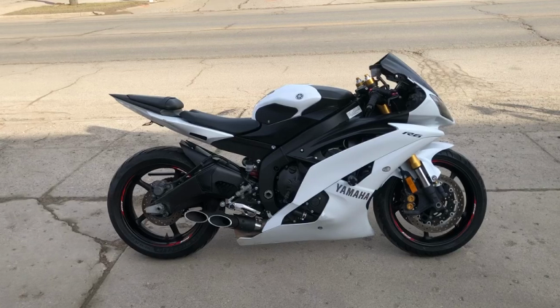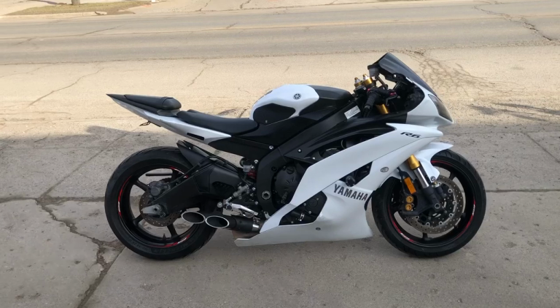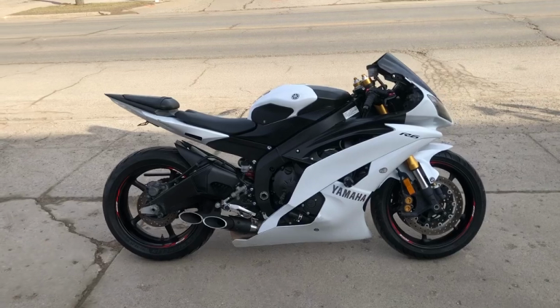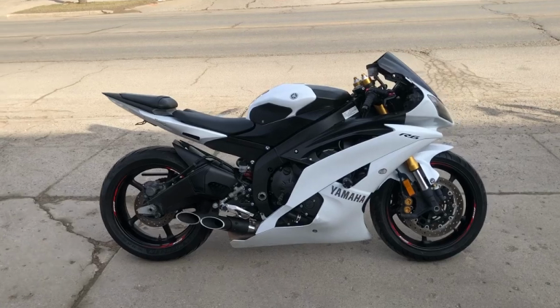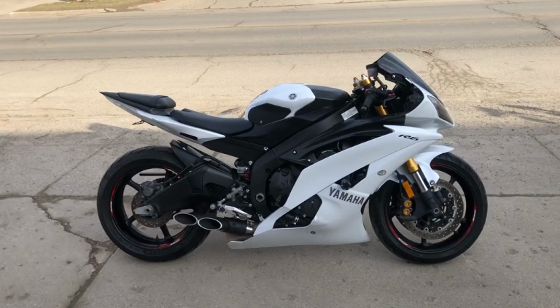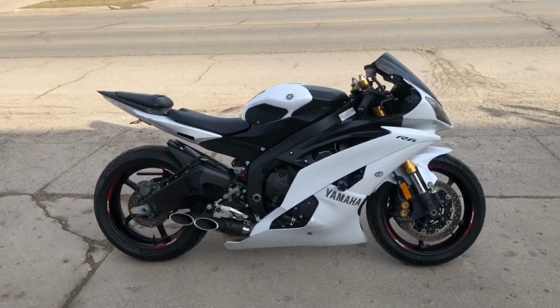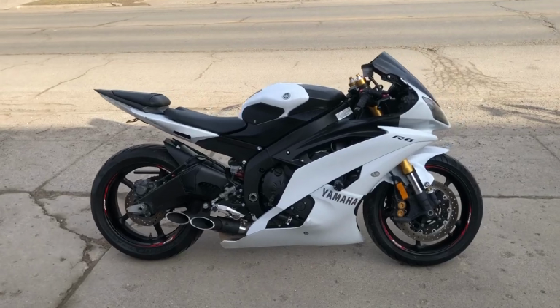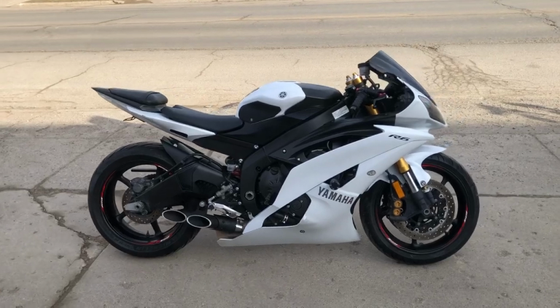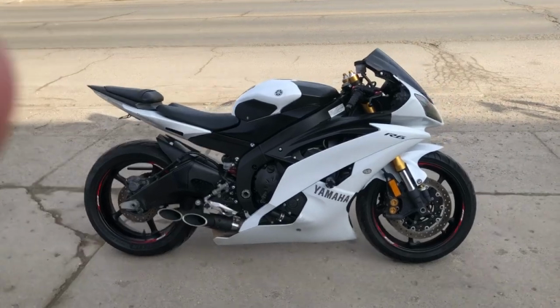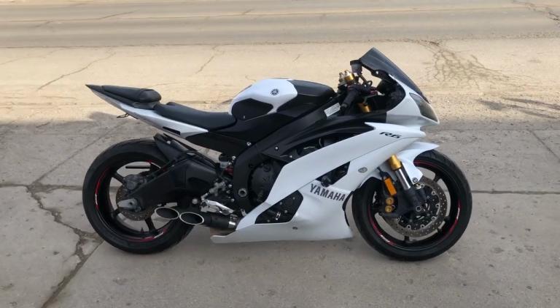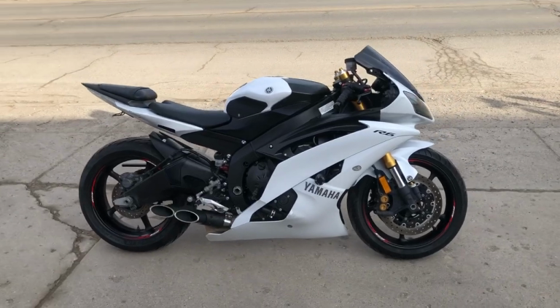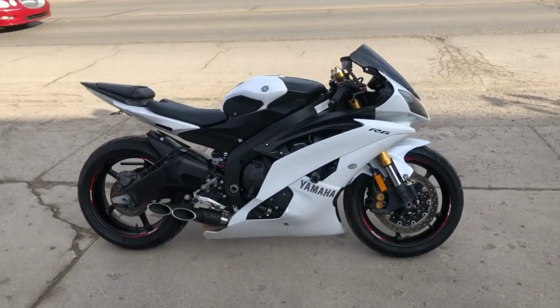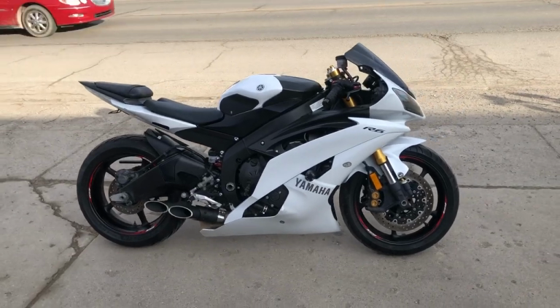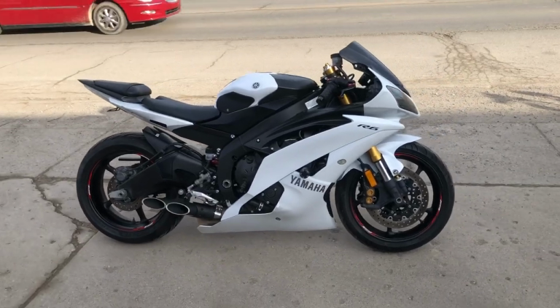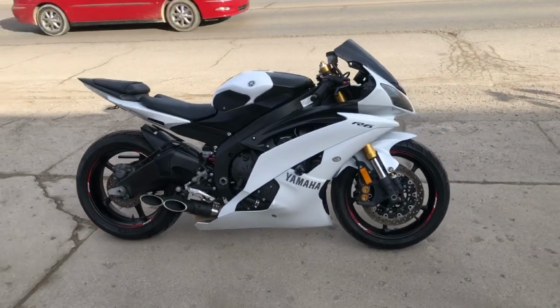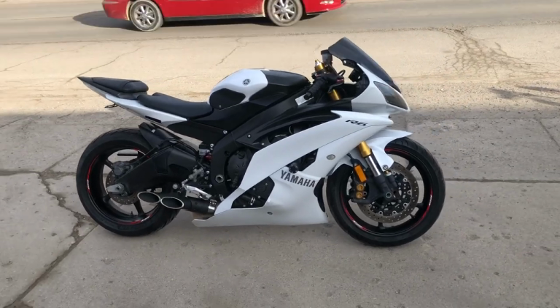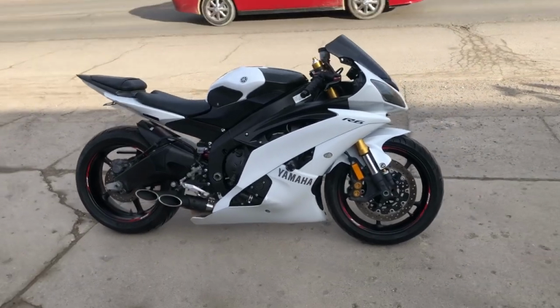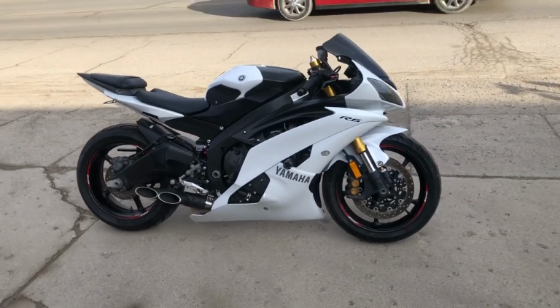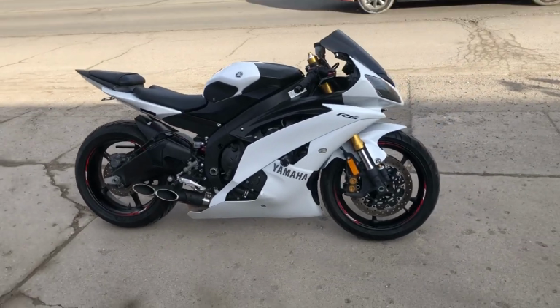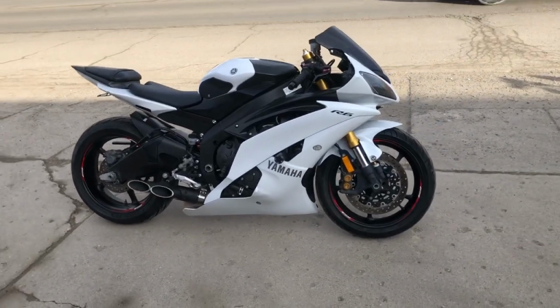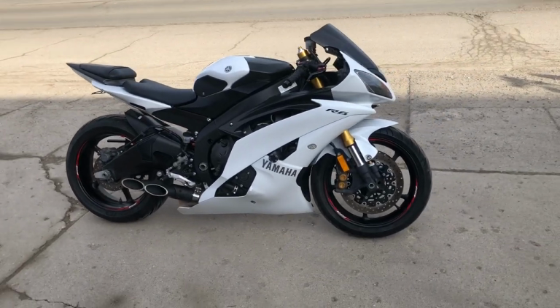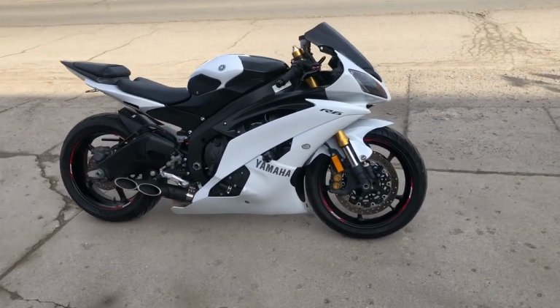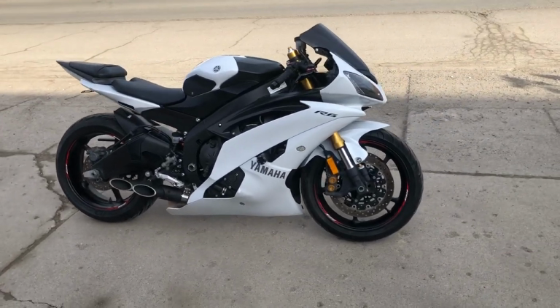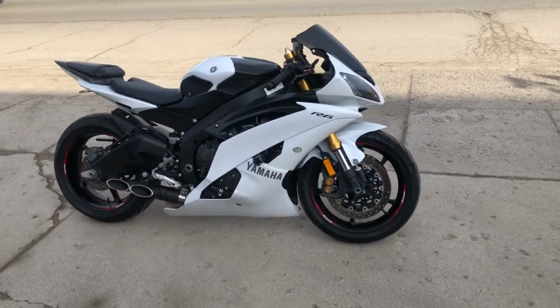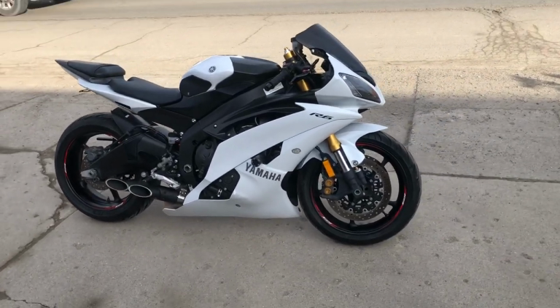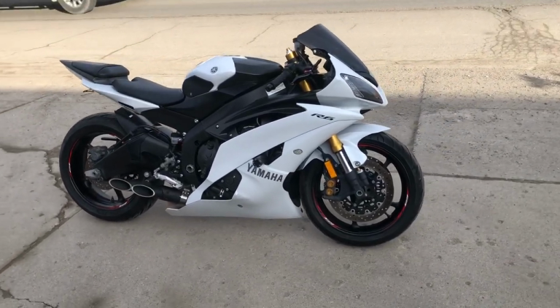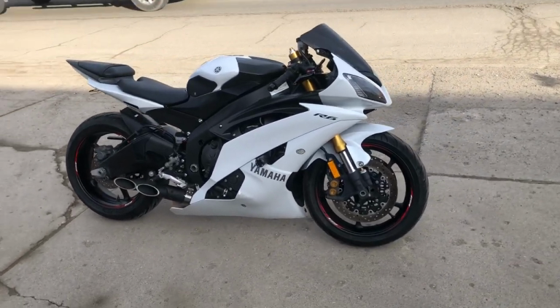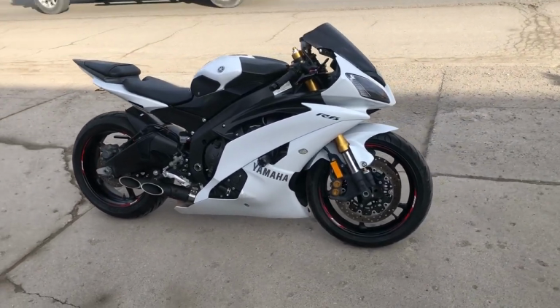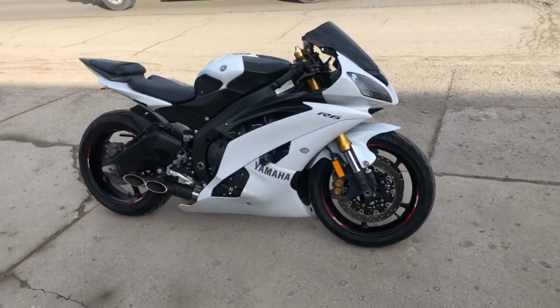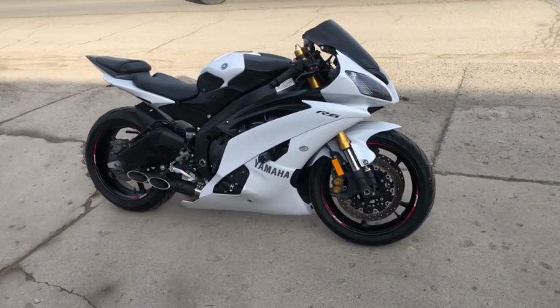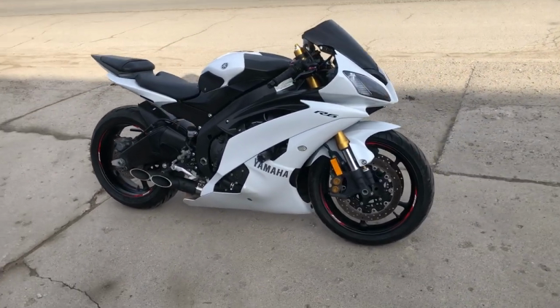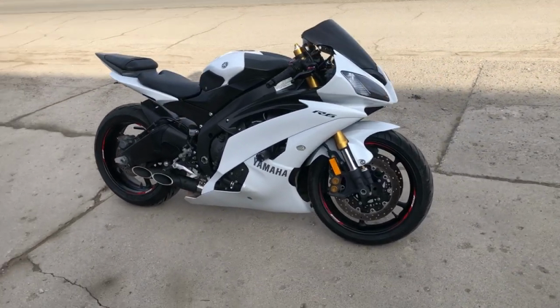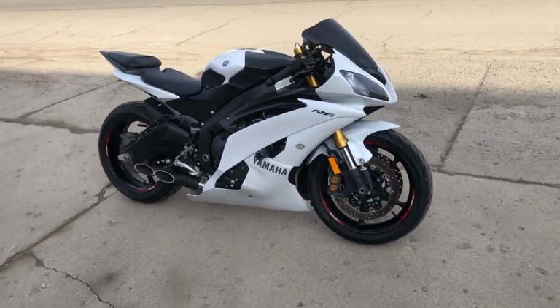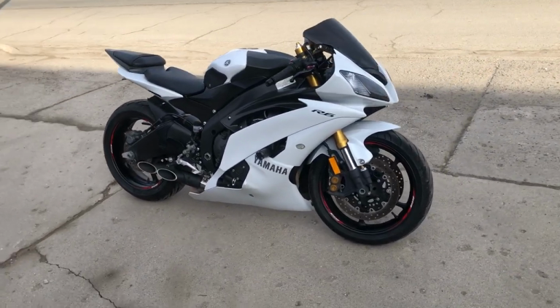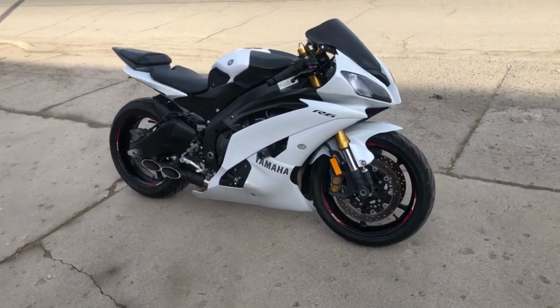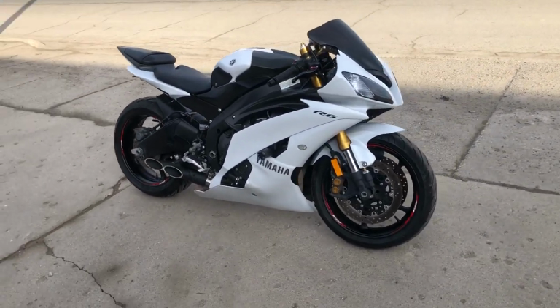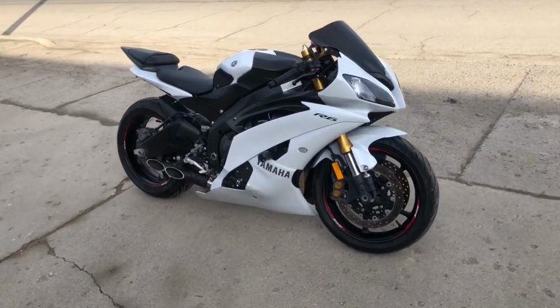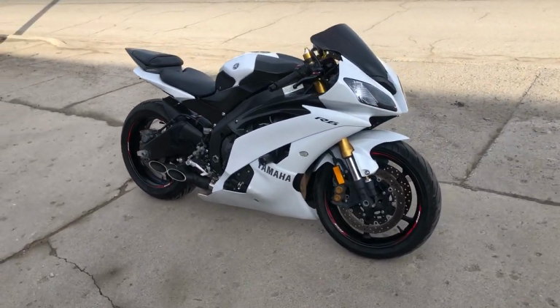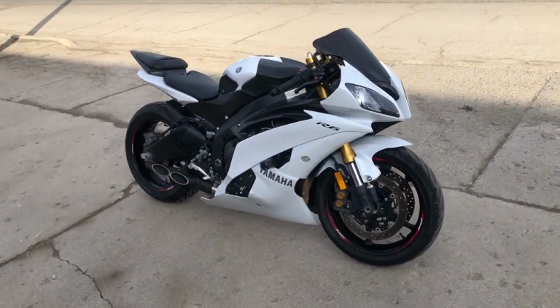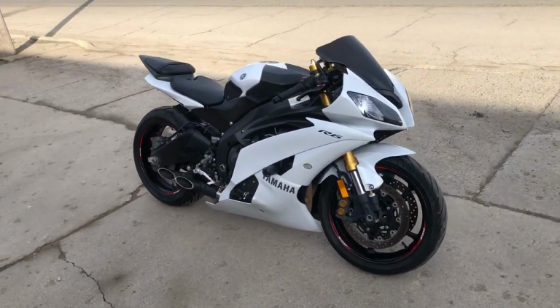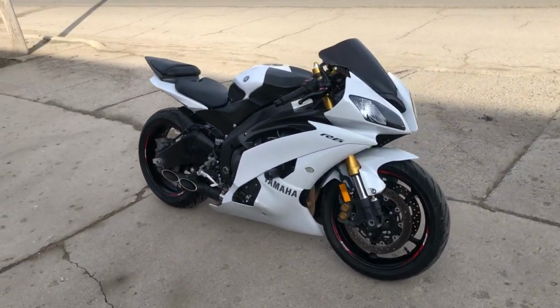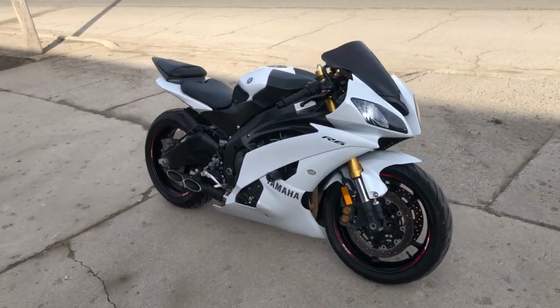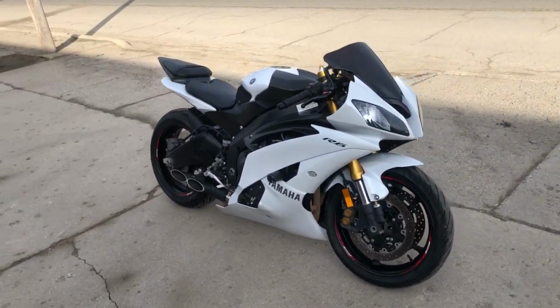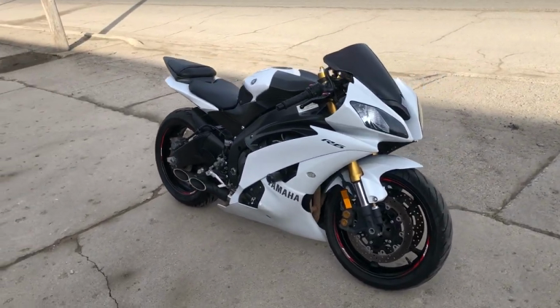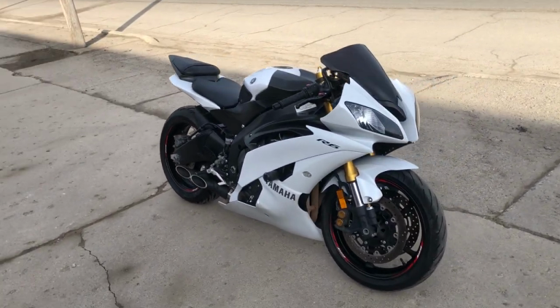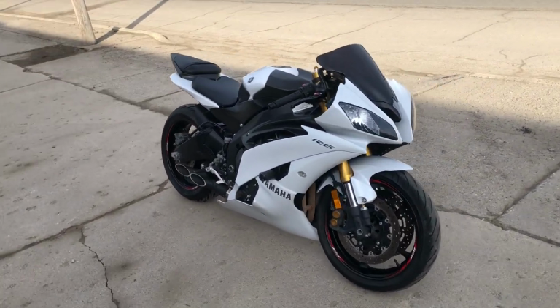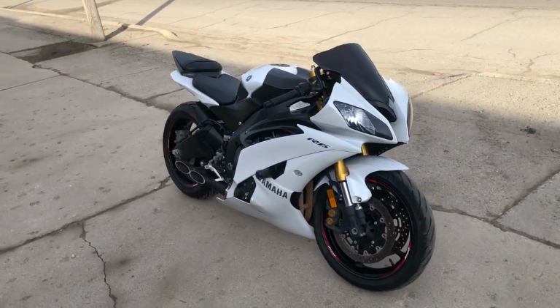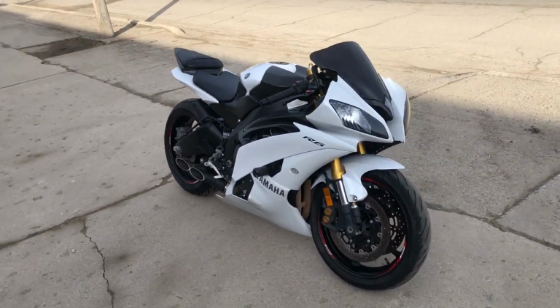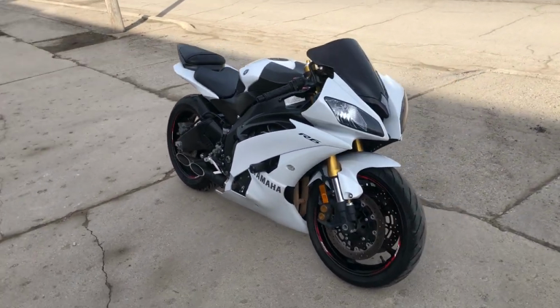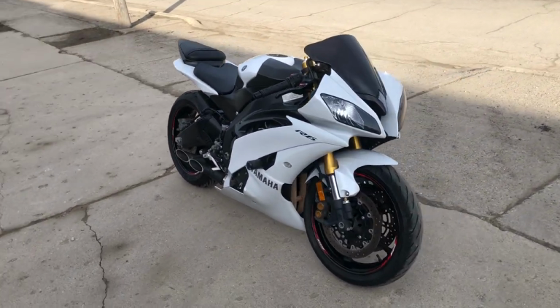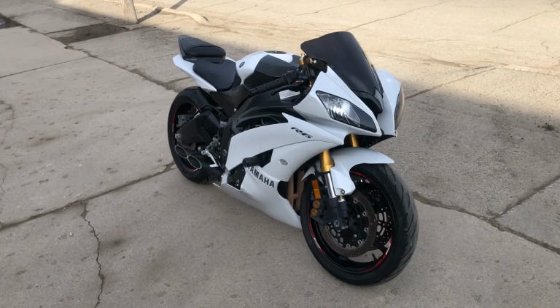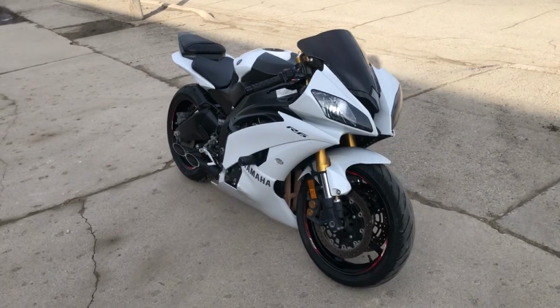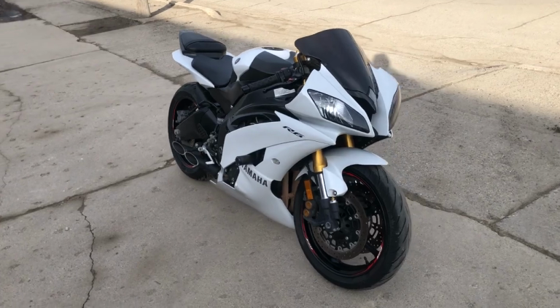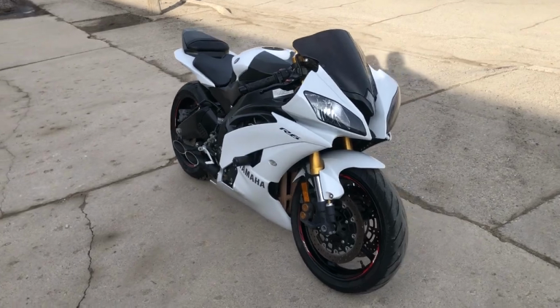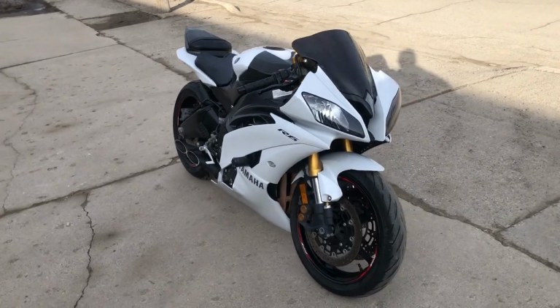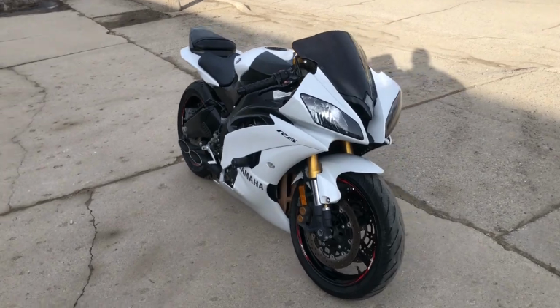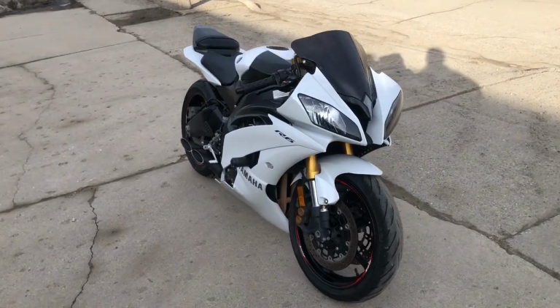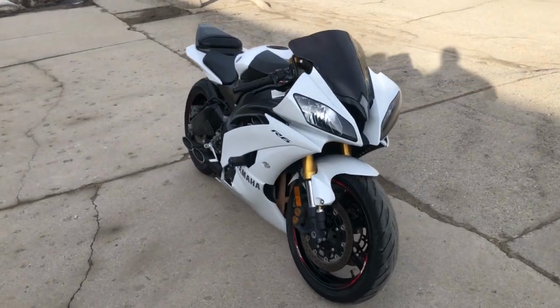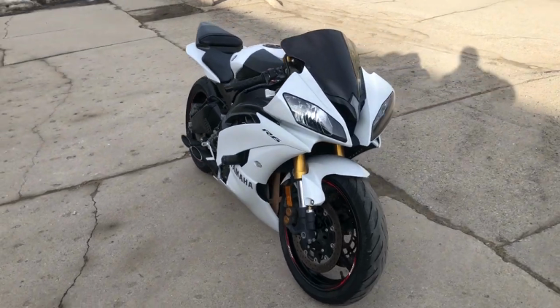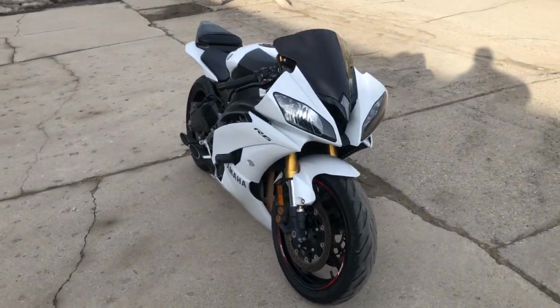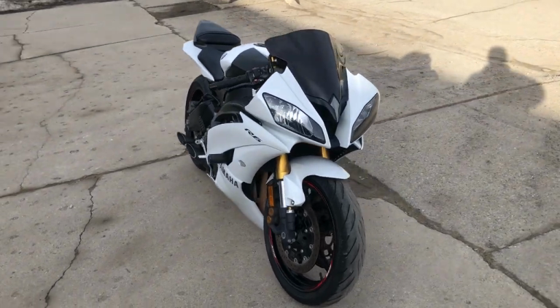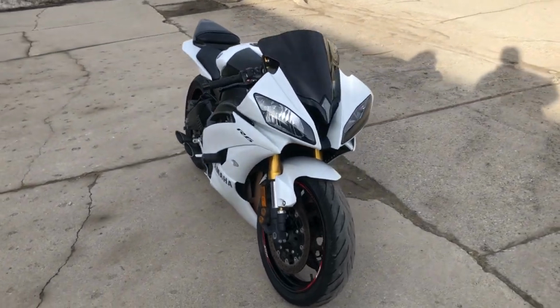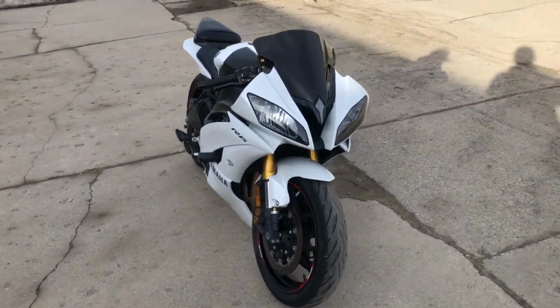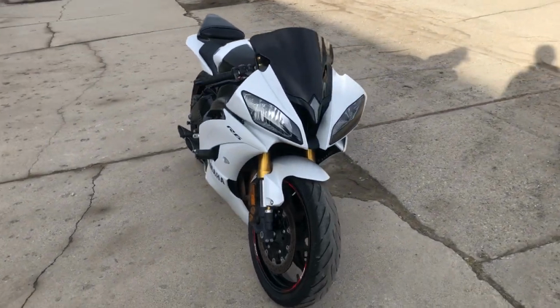Hi guys, it's Approval Power Sports, and we're back with another used Yamaha R6 for sale with over $1,200 in extras.